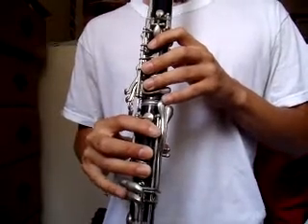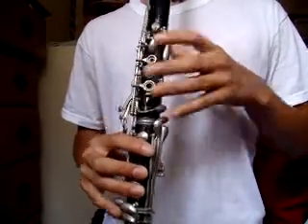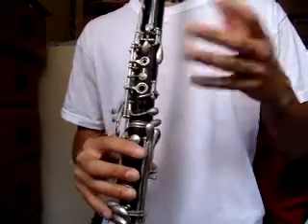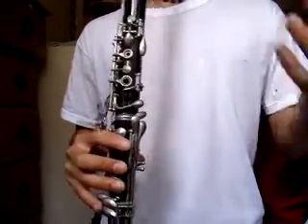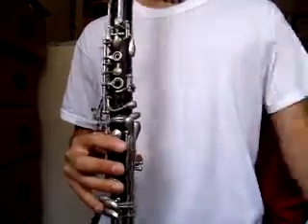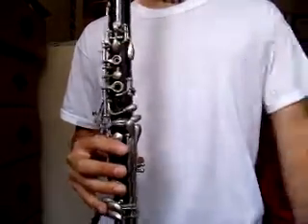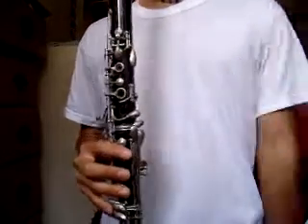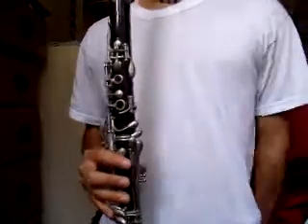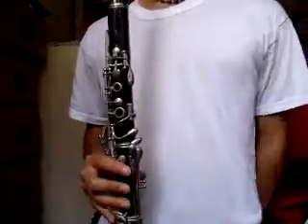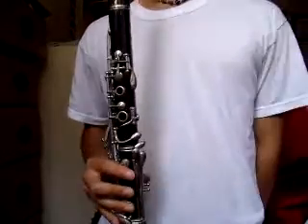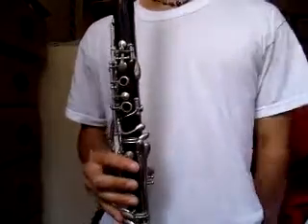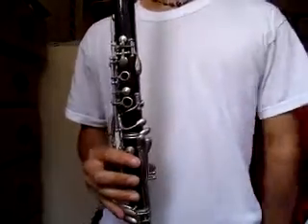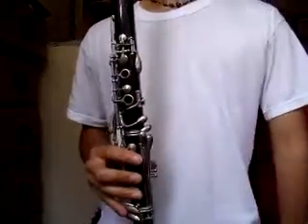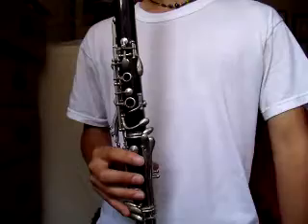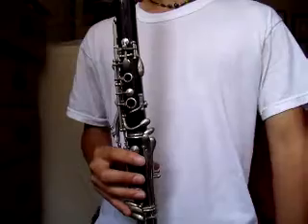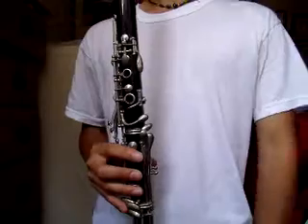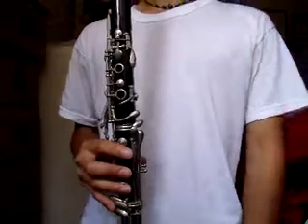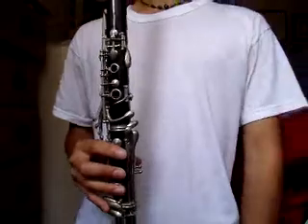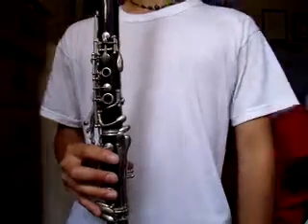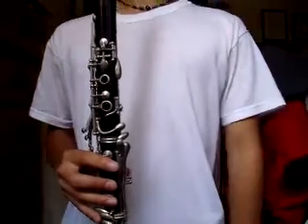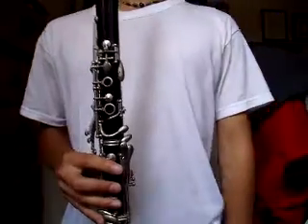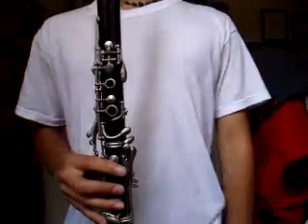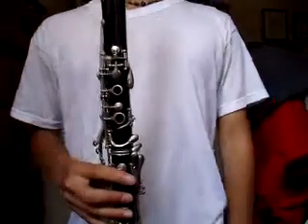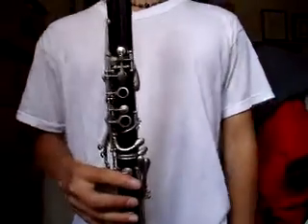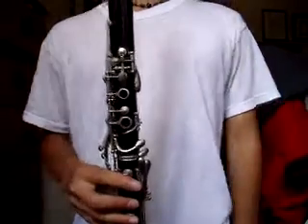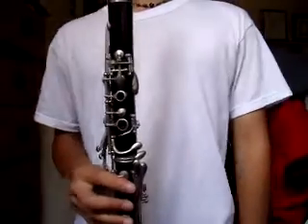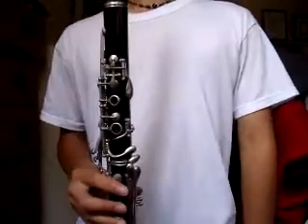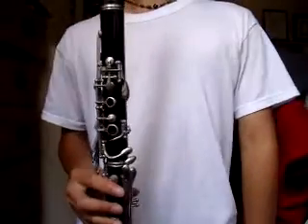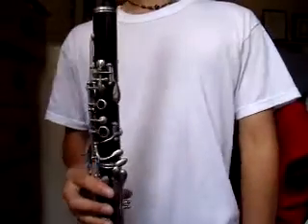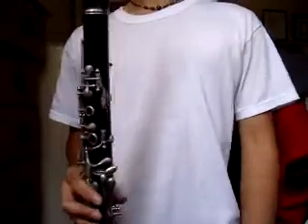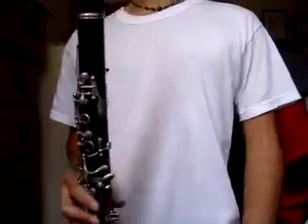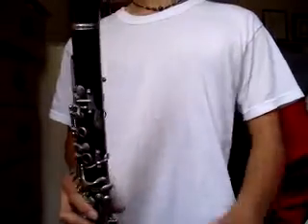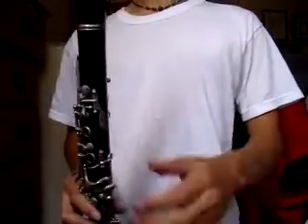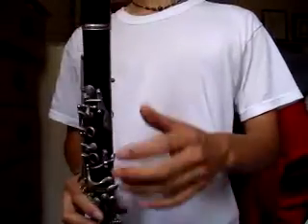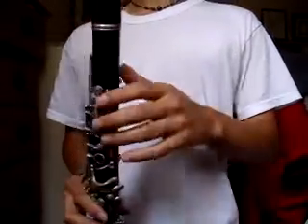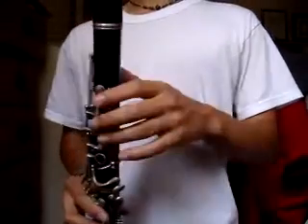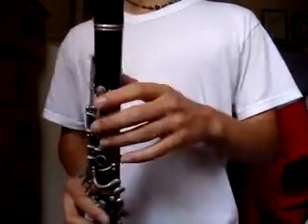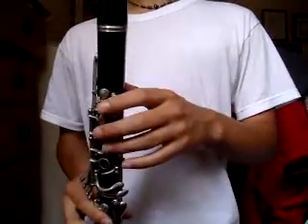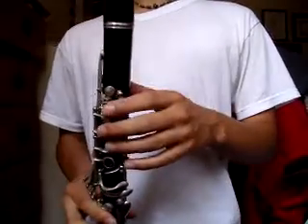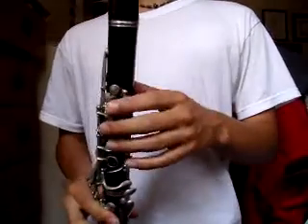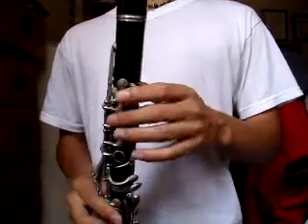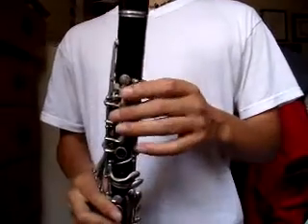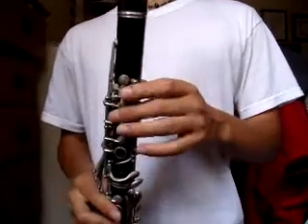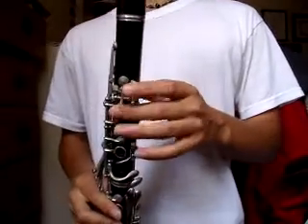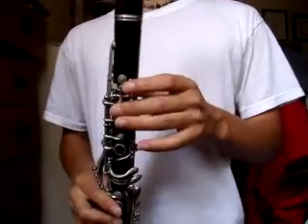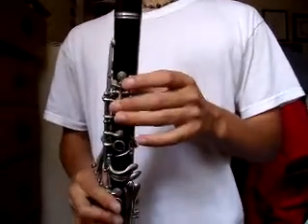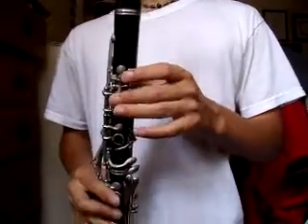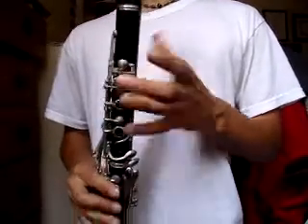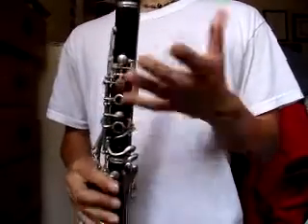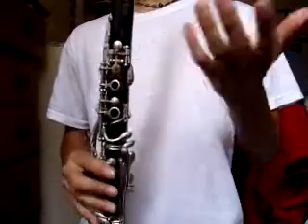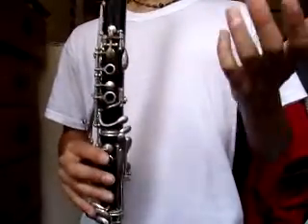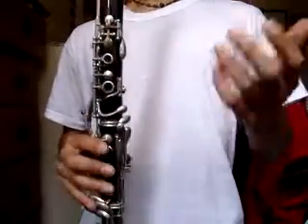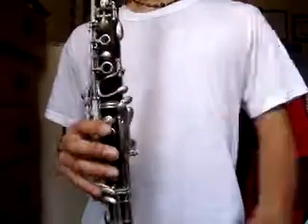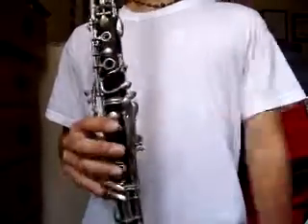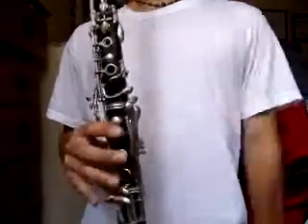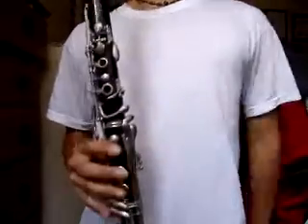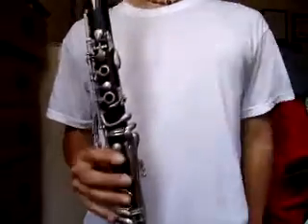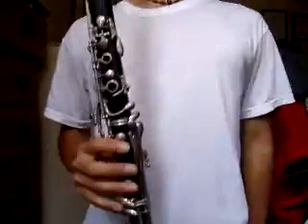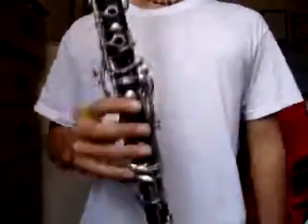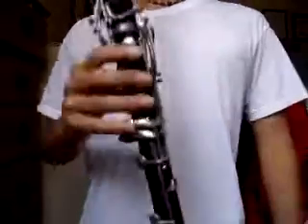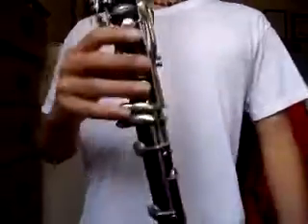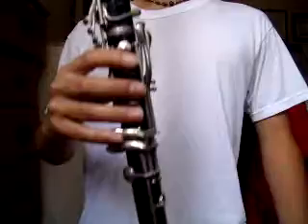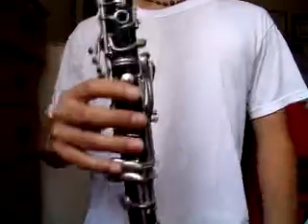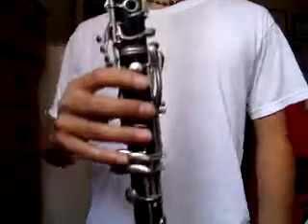I don't know, I can't play clarinet, but yeah, that's that. So I guess it plays good enough, works.